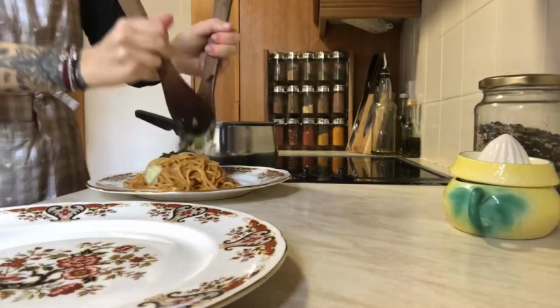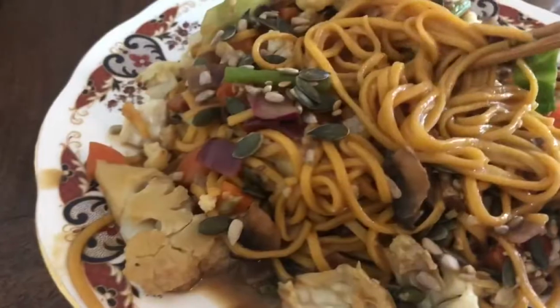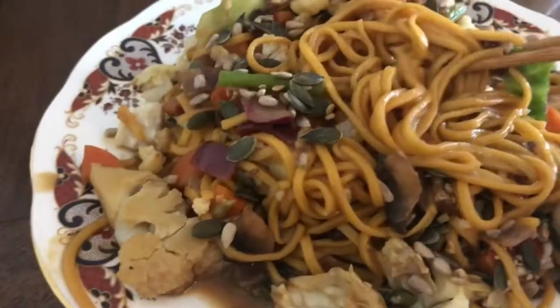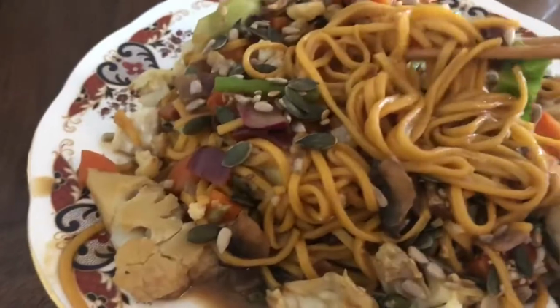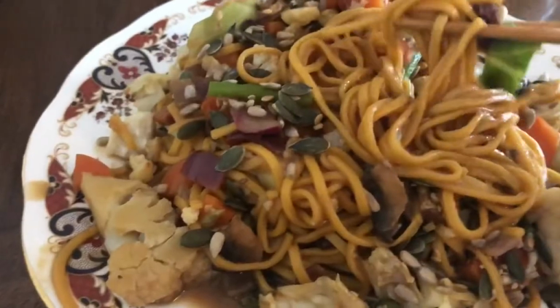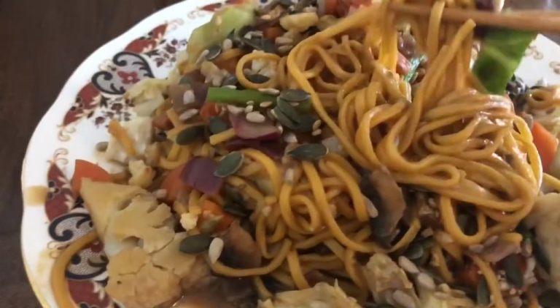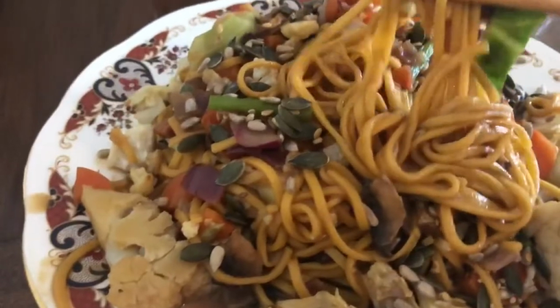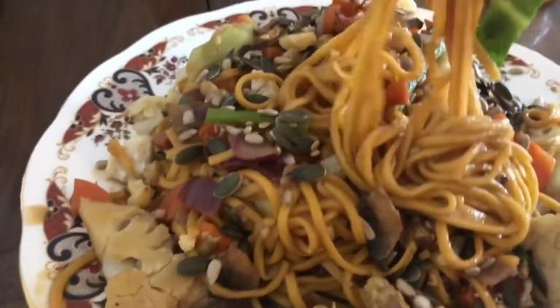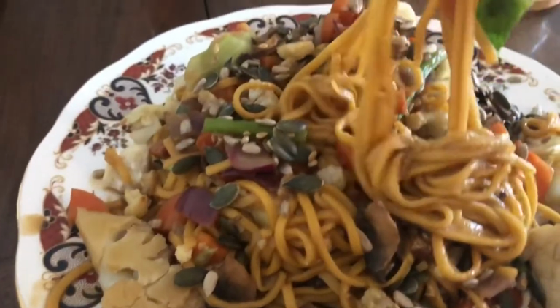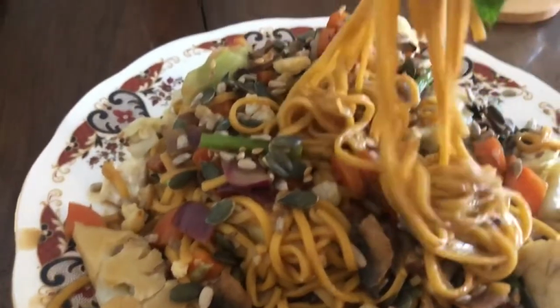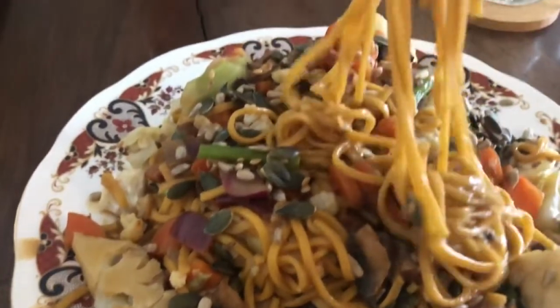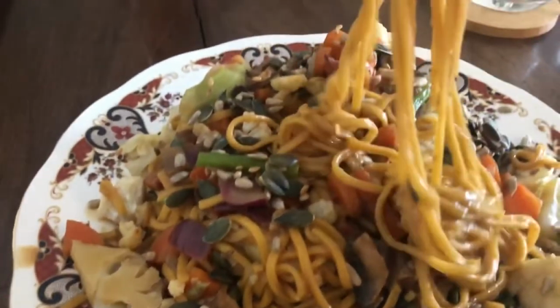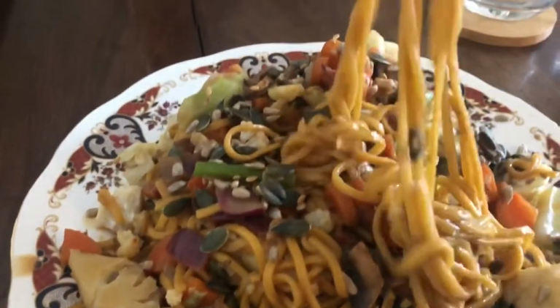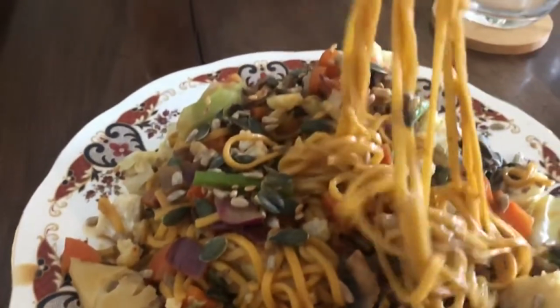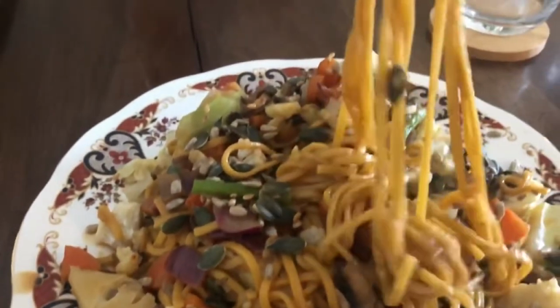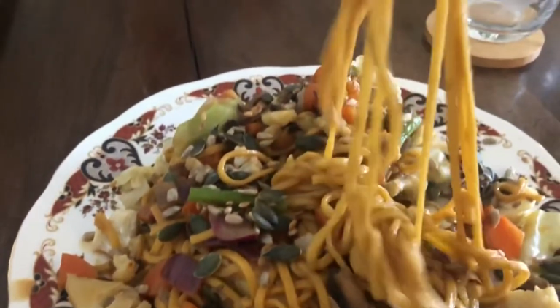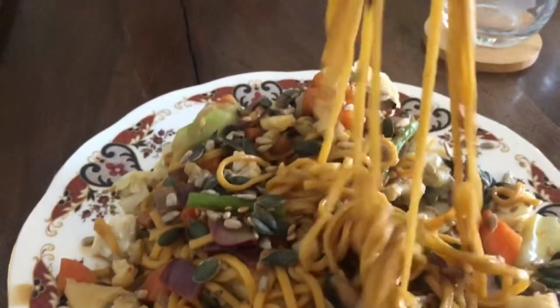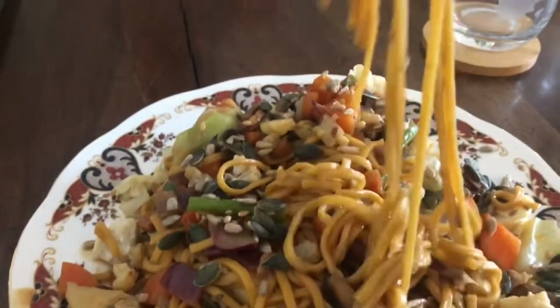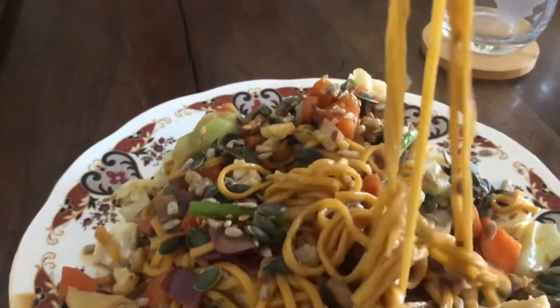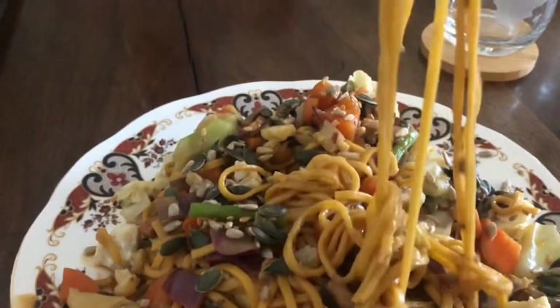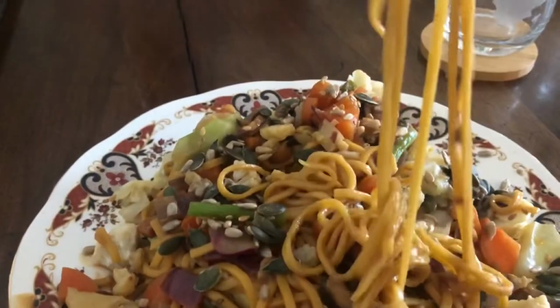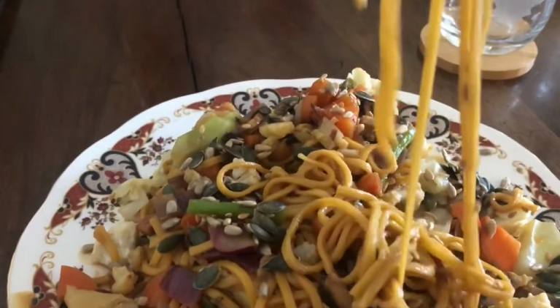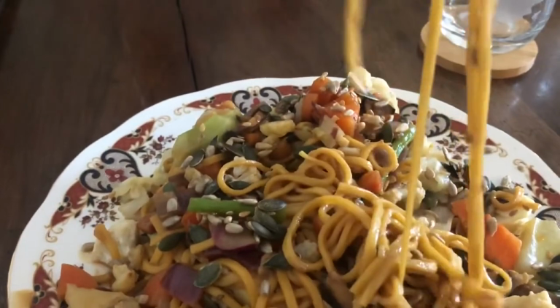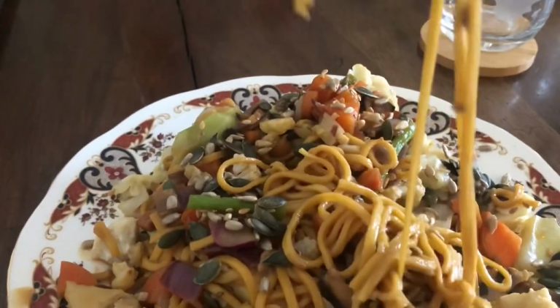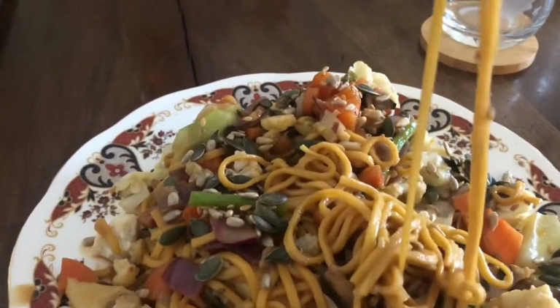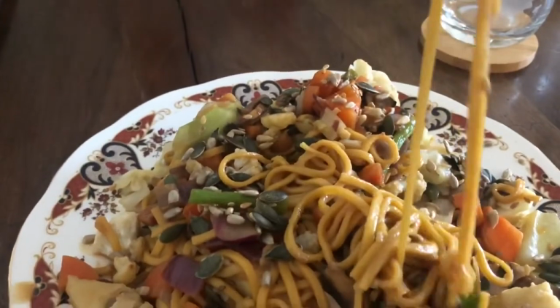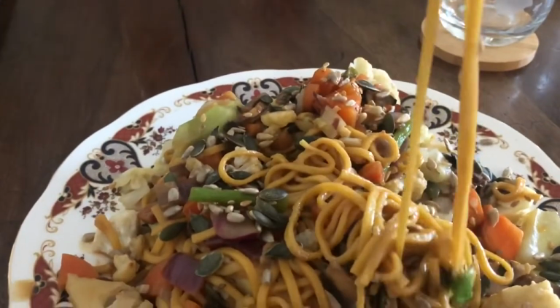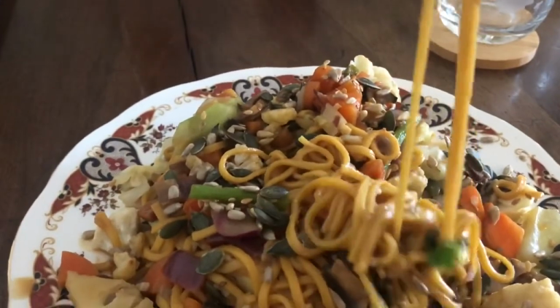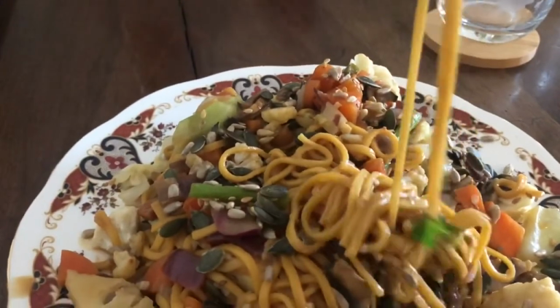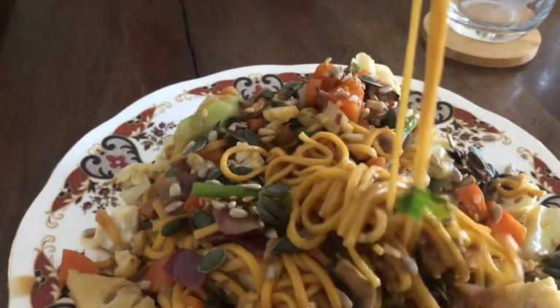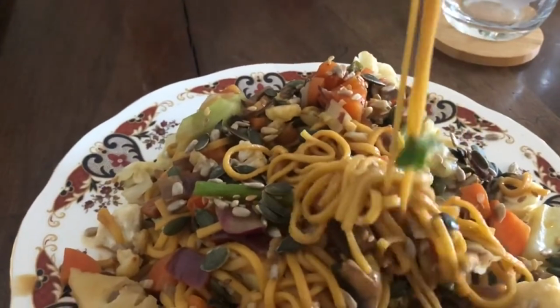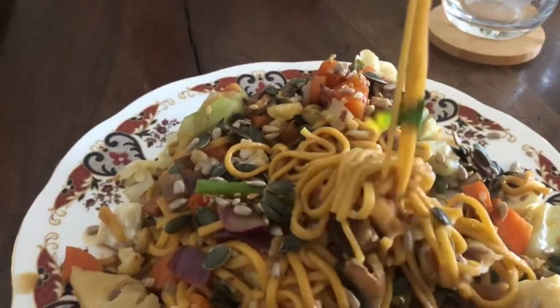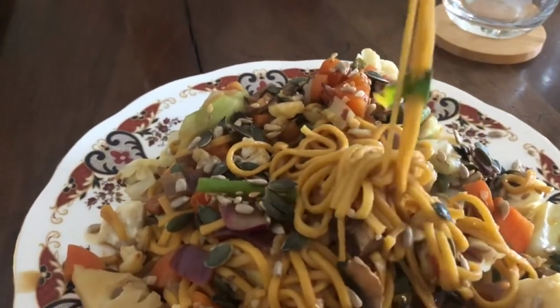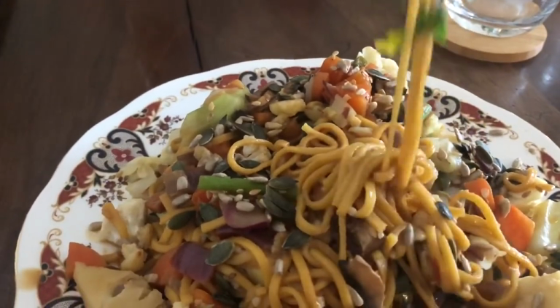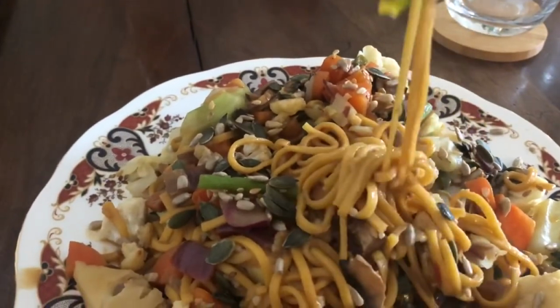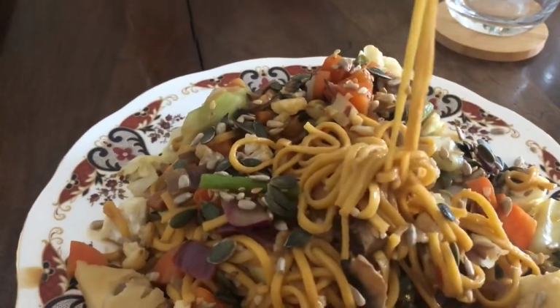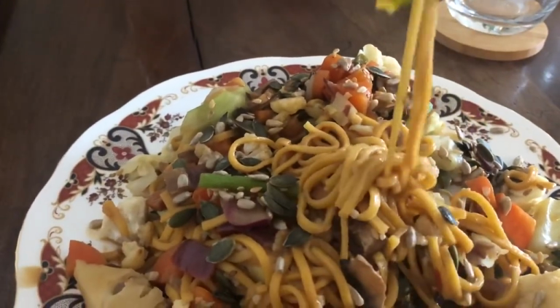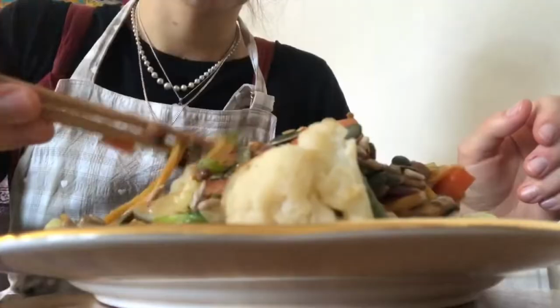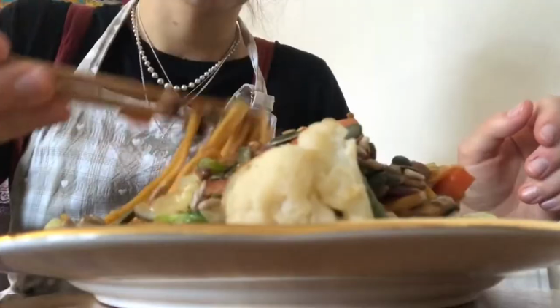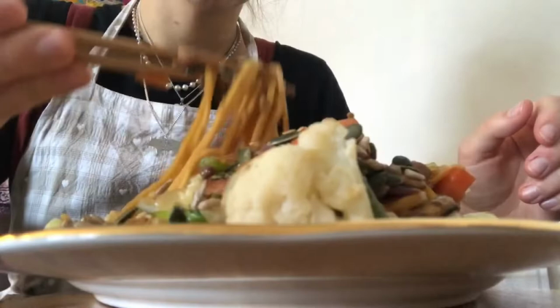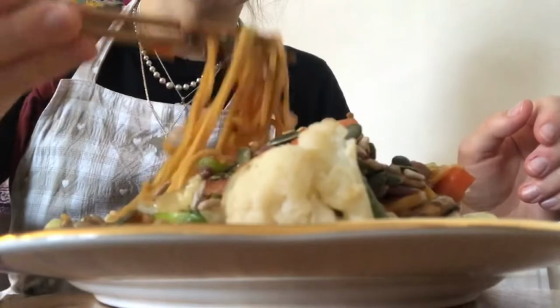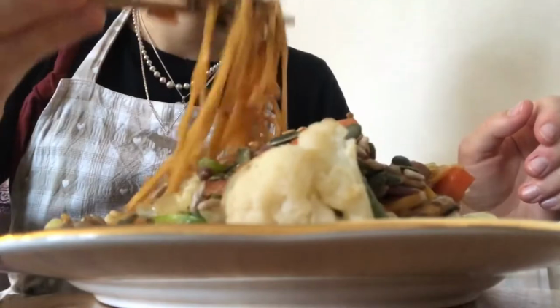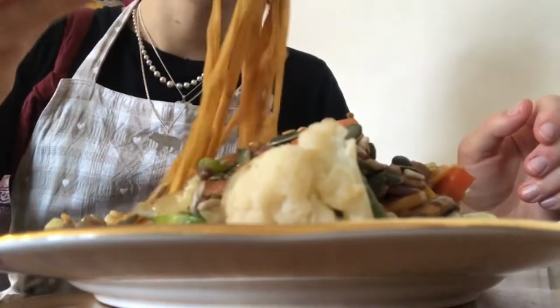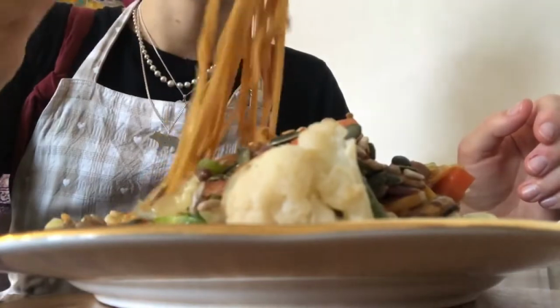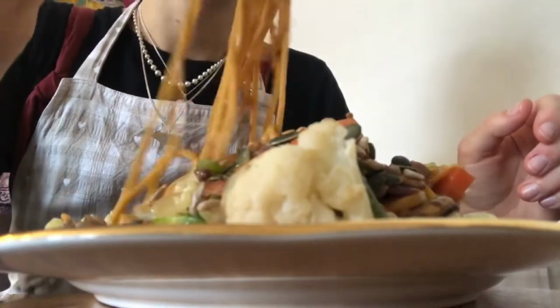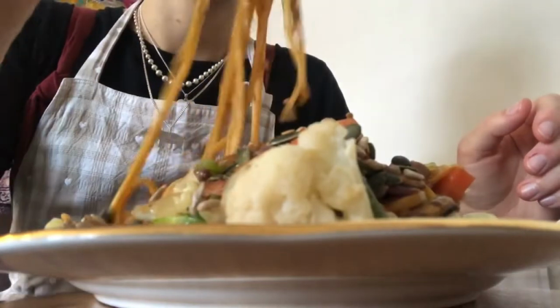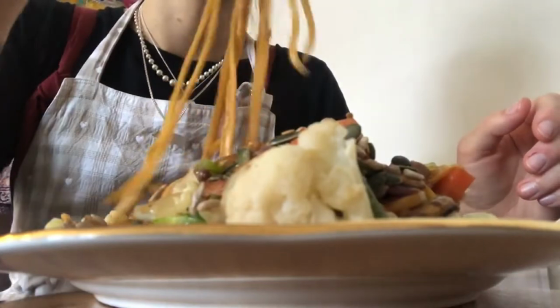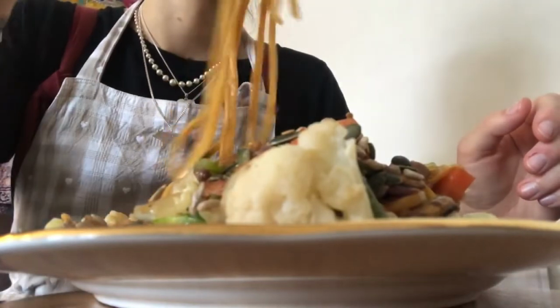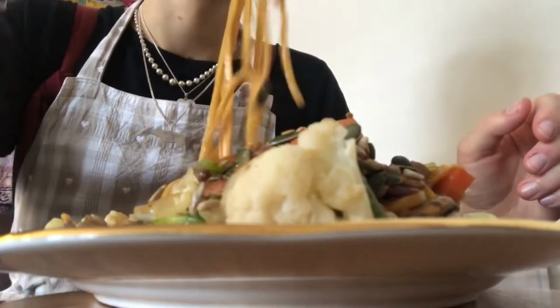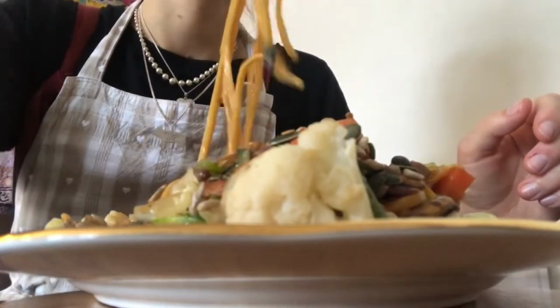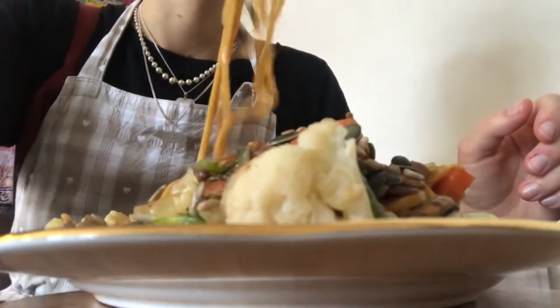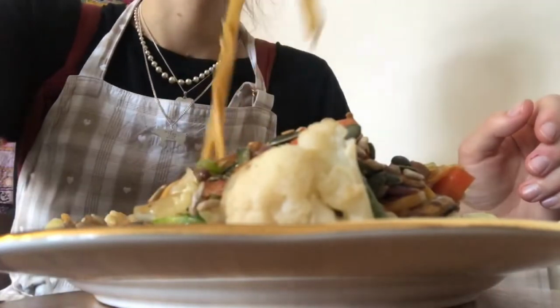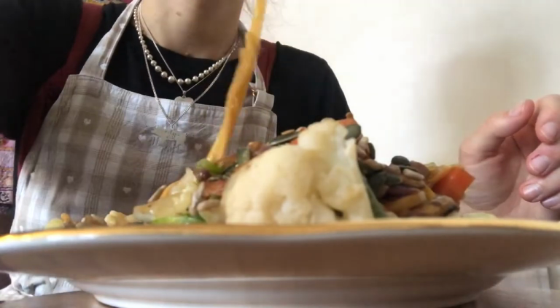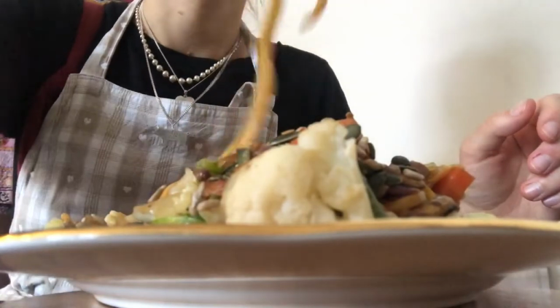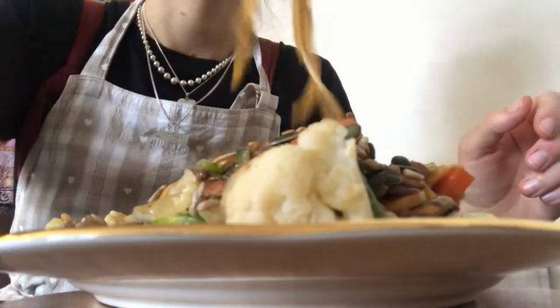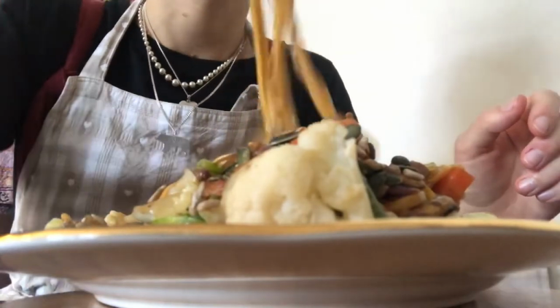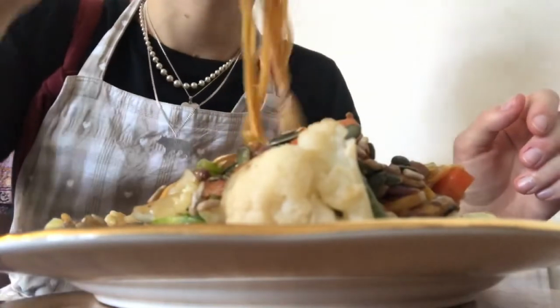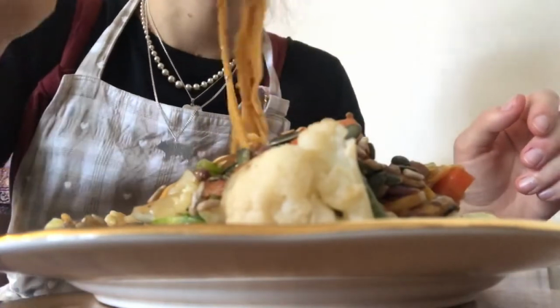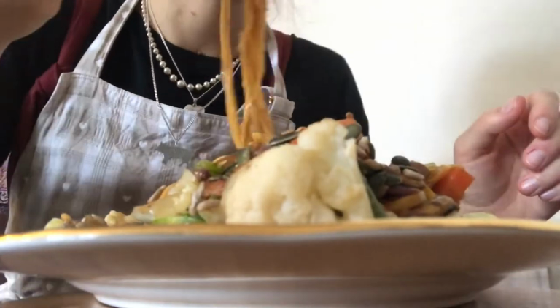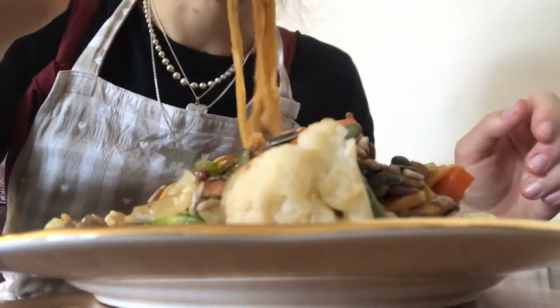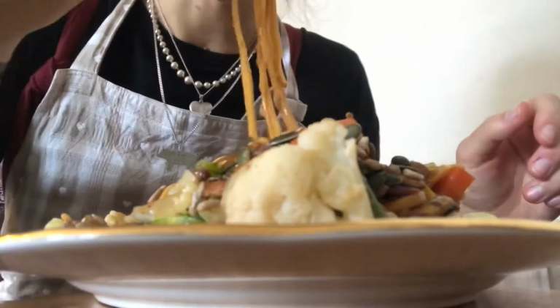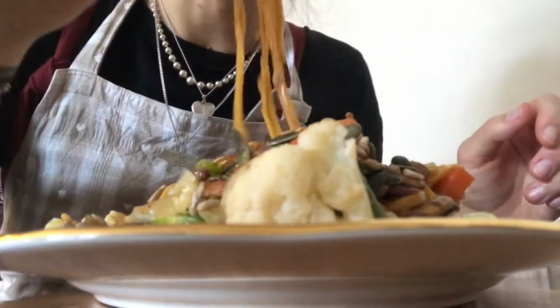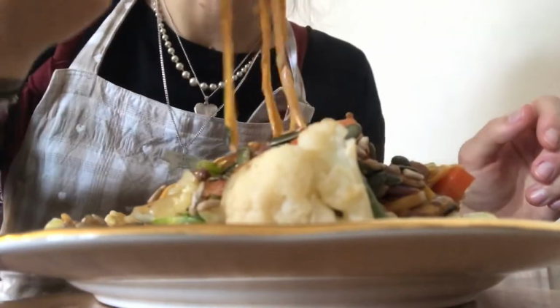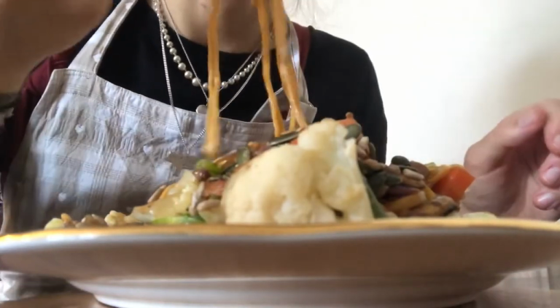I just mix it all together in the pan and serve it up. I like to add some nixies to the top of my pad thai as well, just for a tiny bit of extra nutrition. And yeah, see you at dinner time.